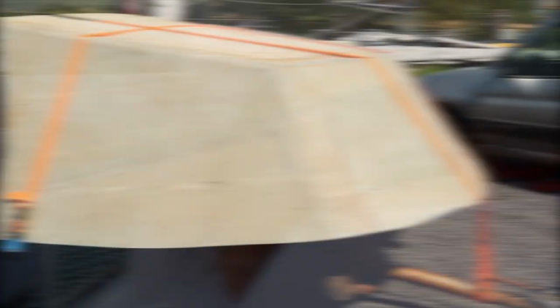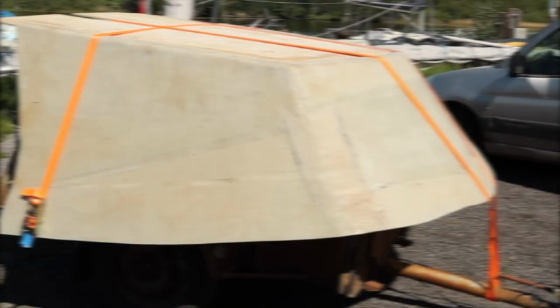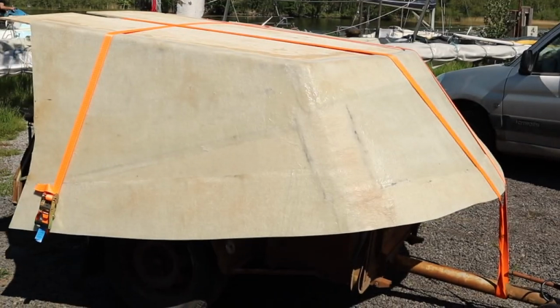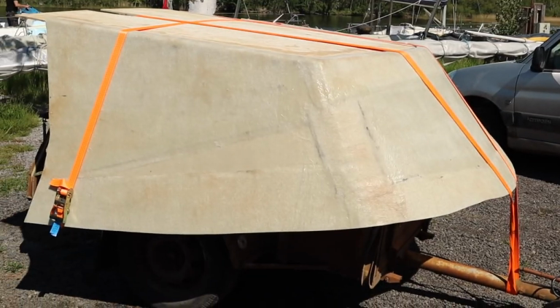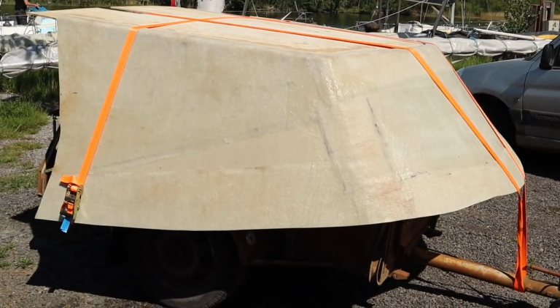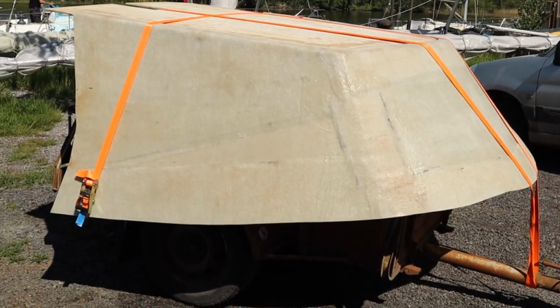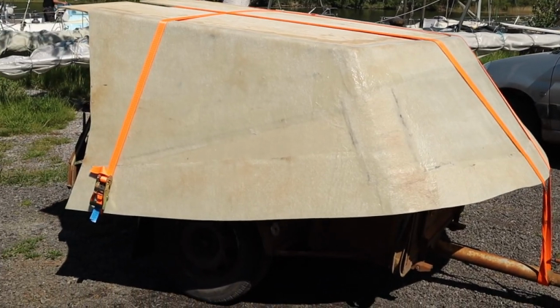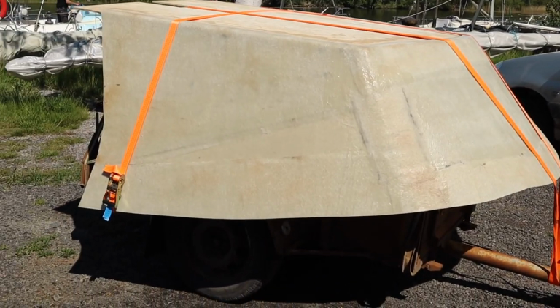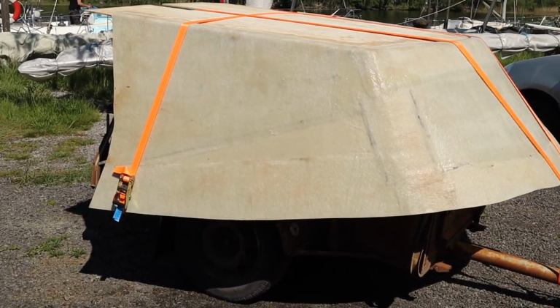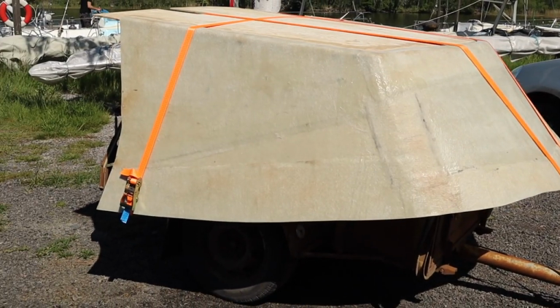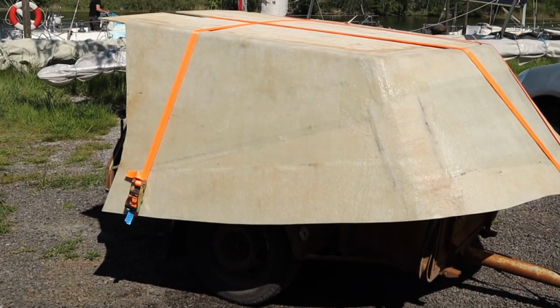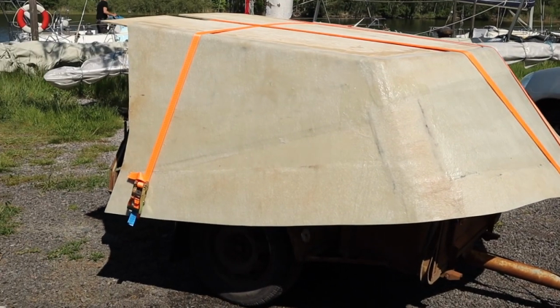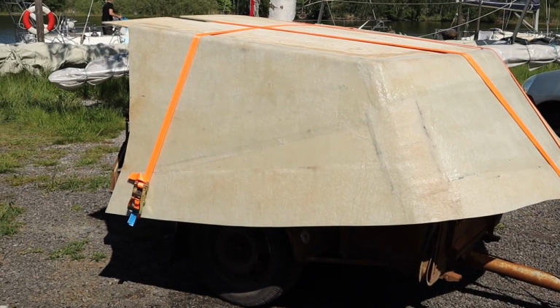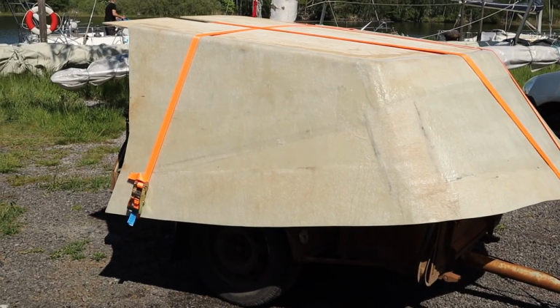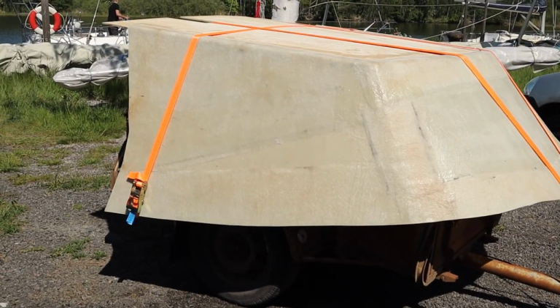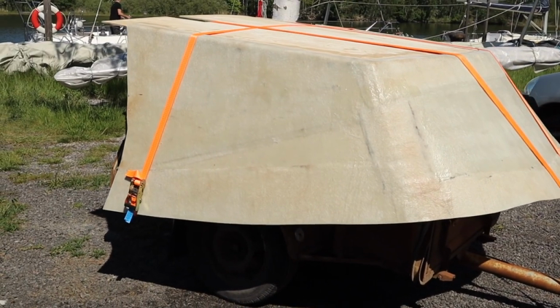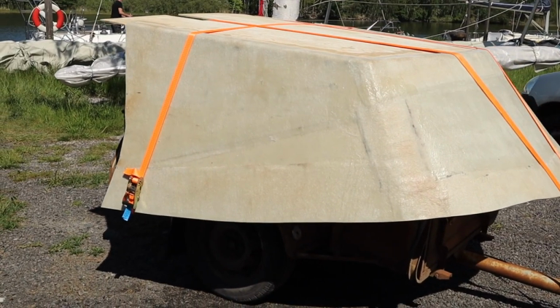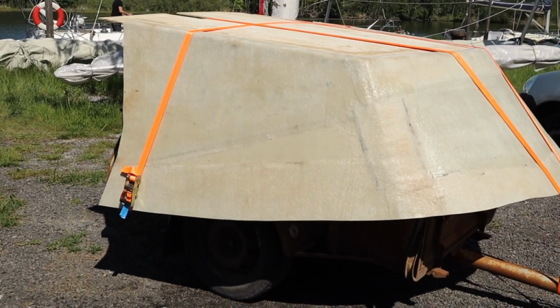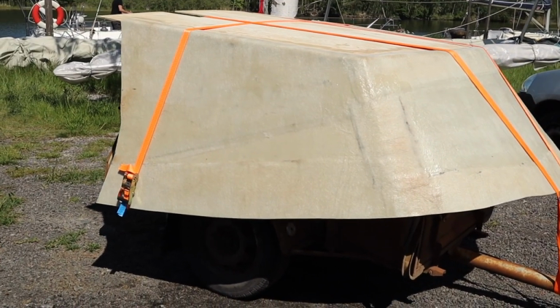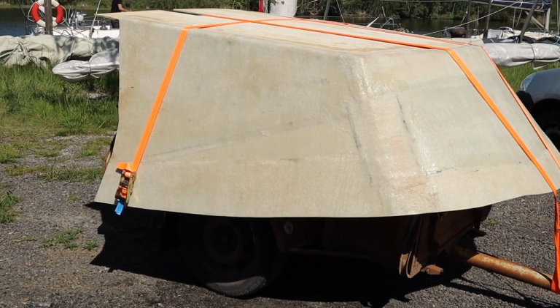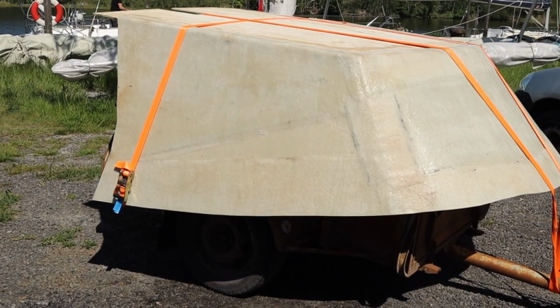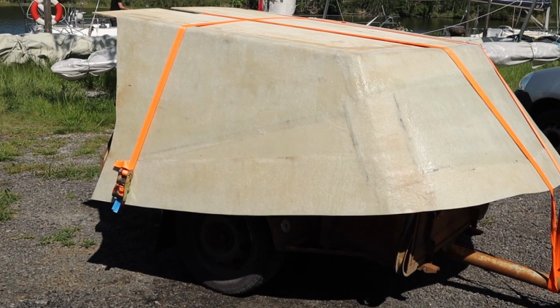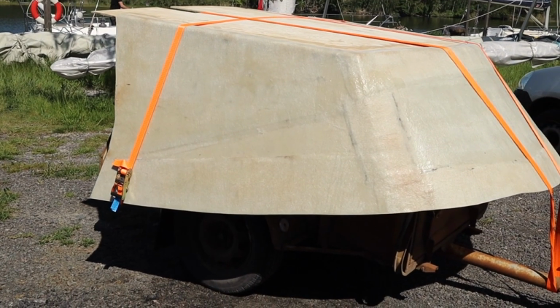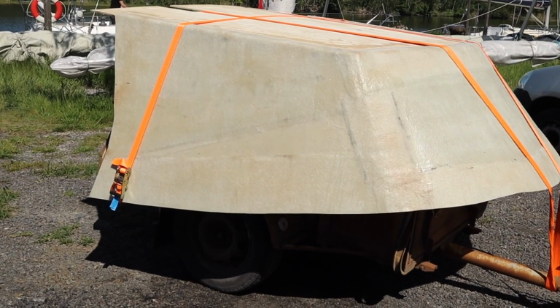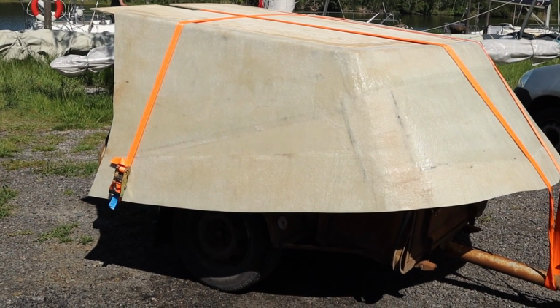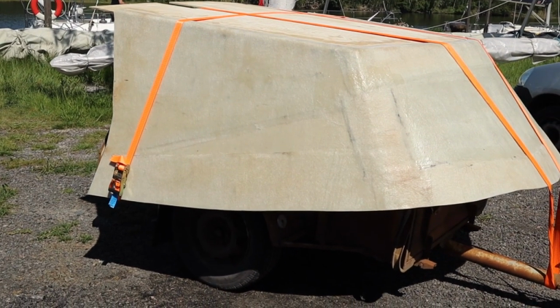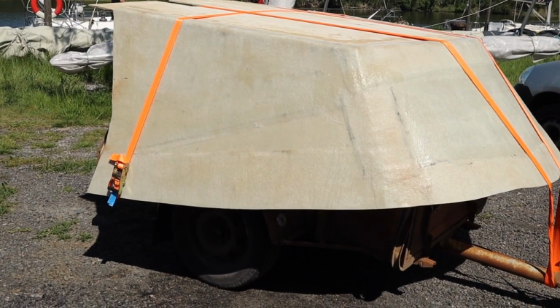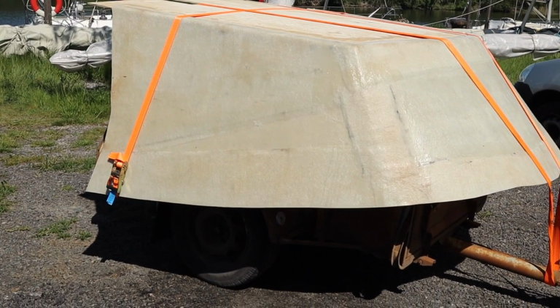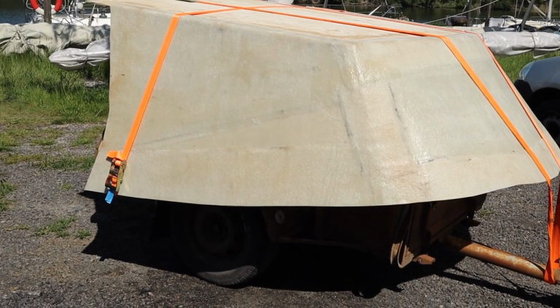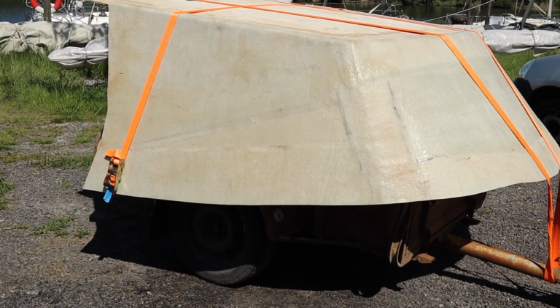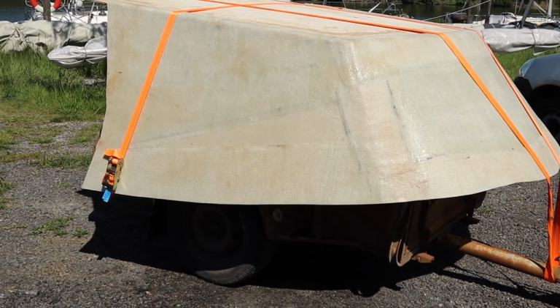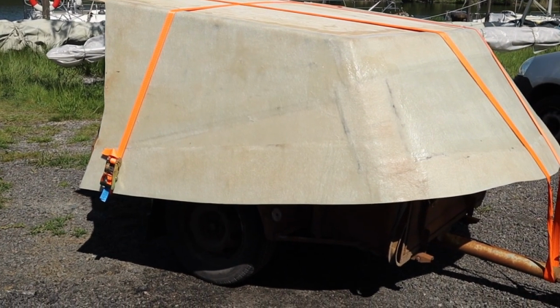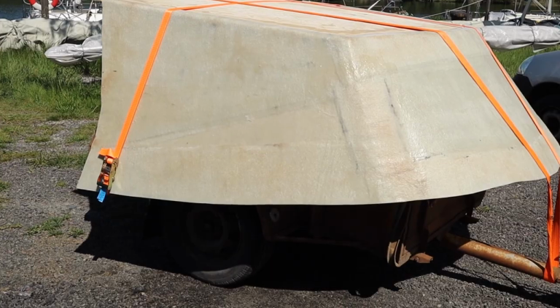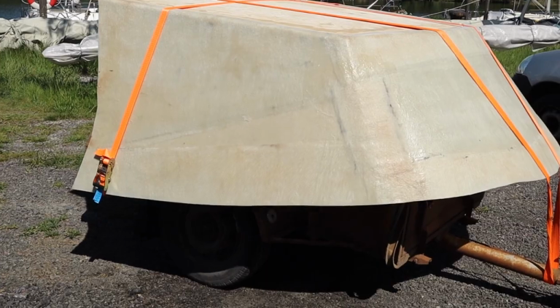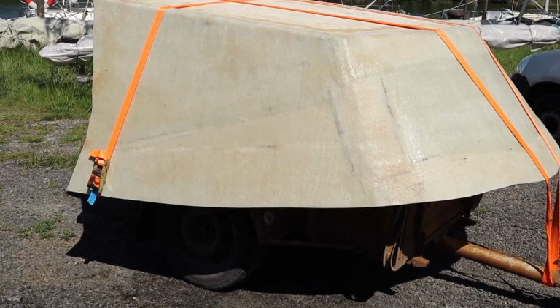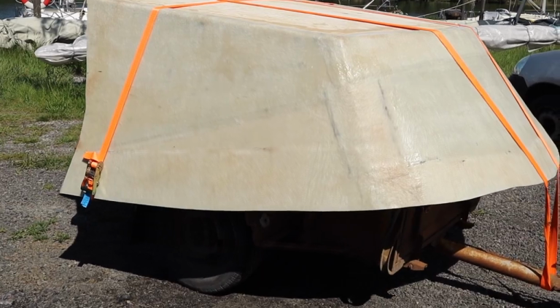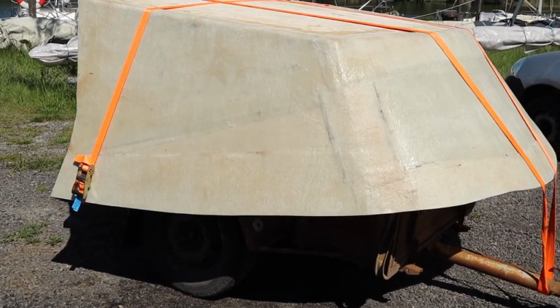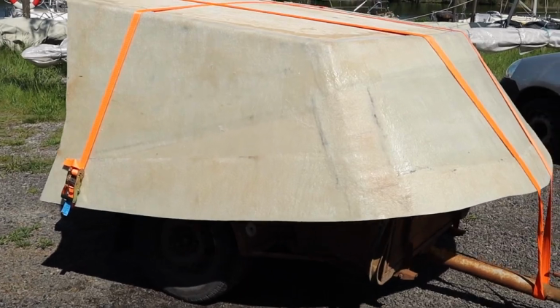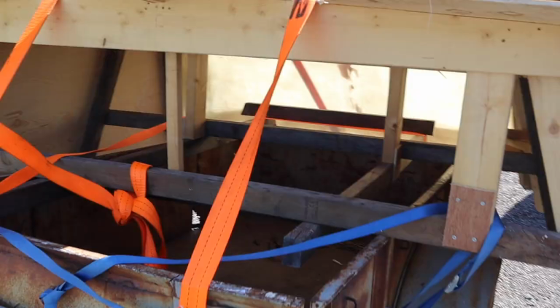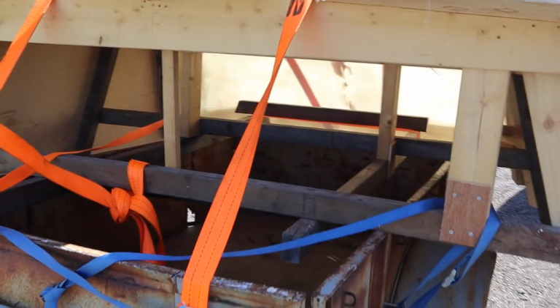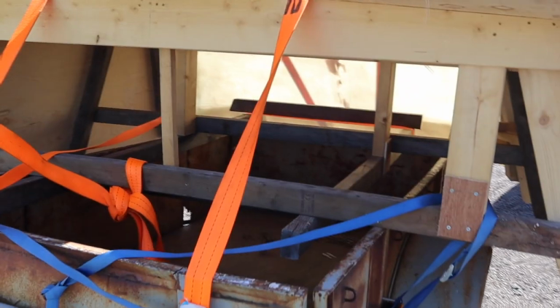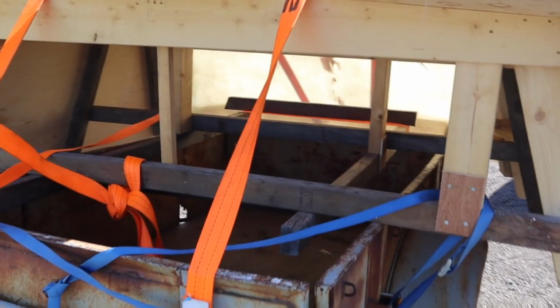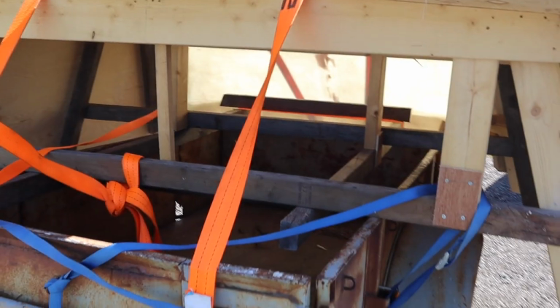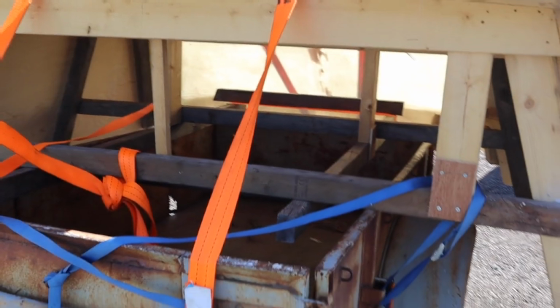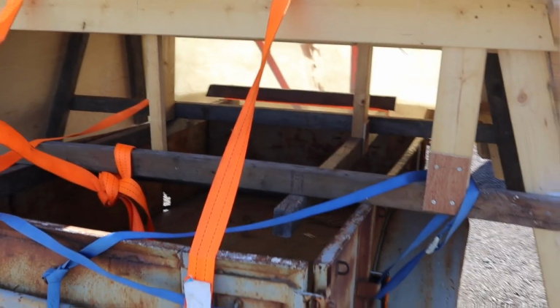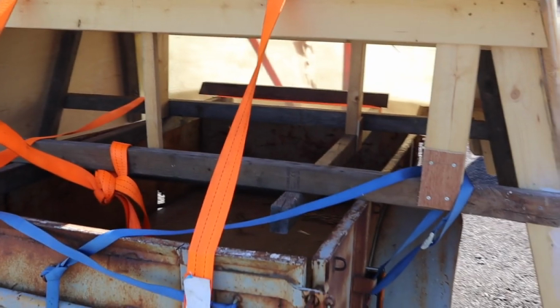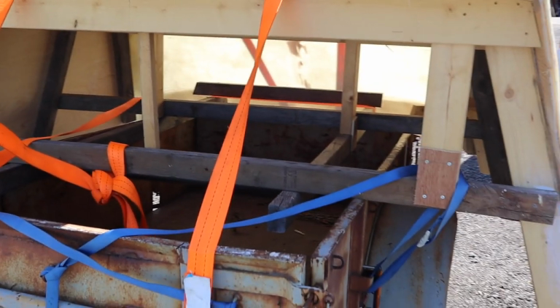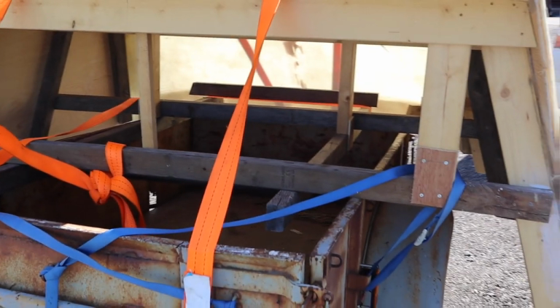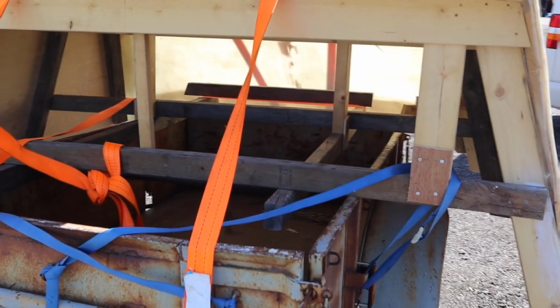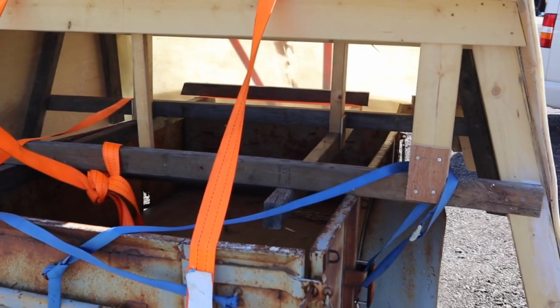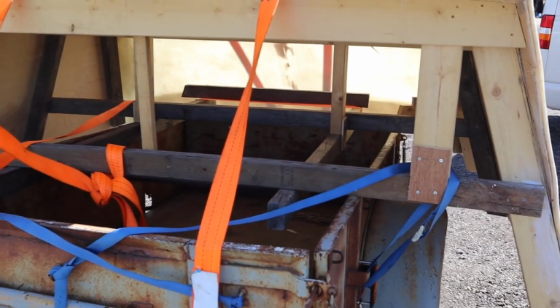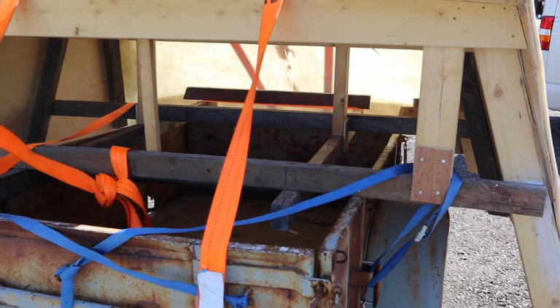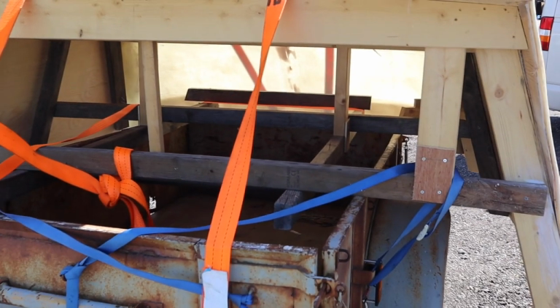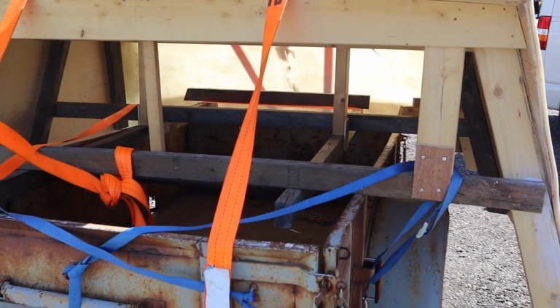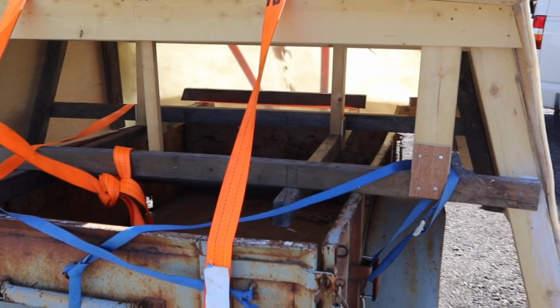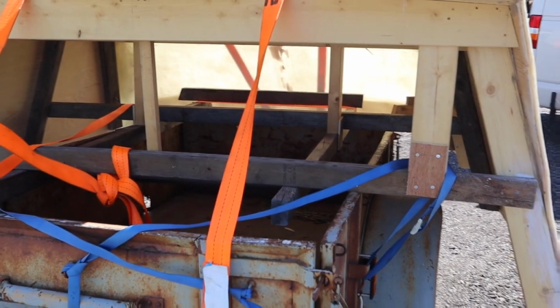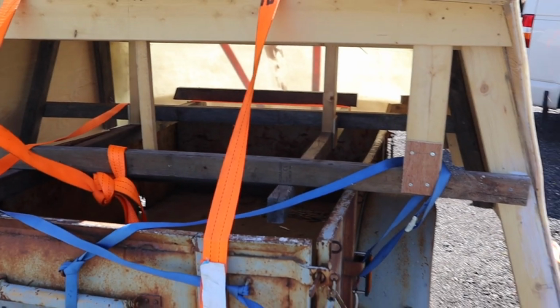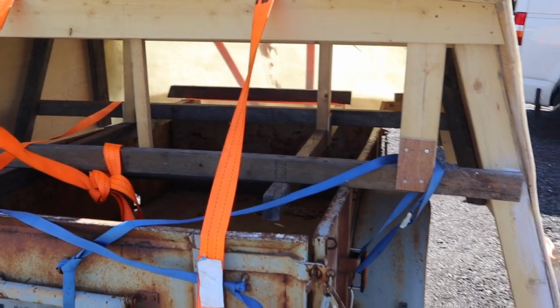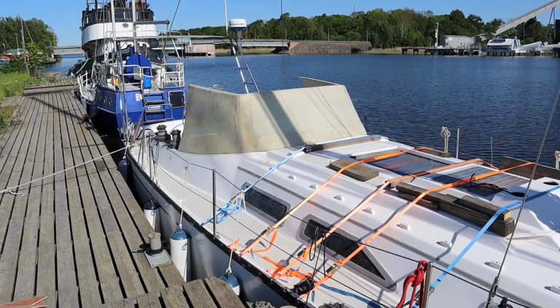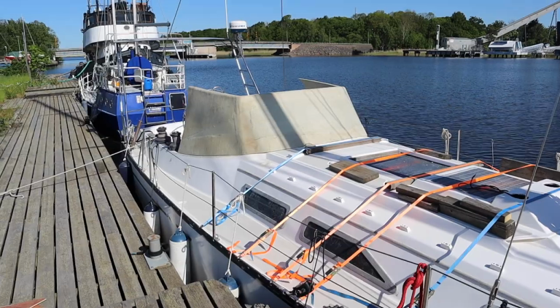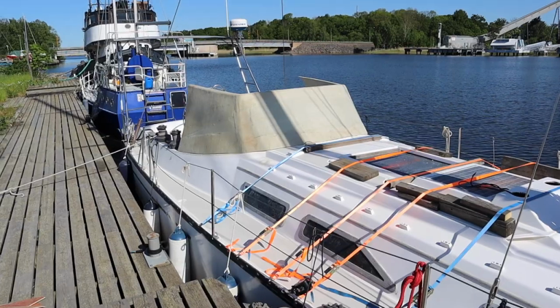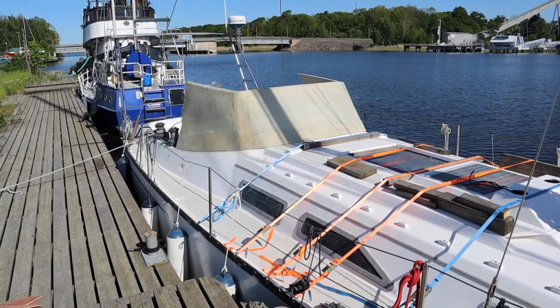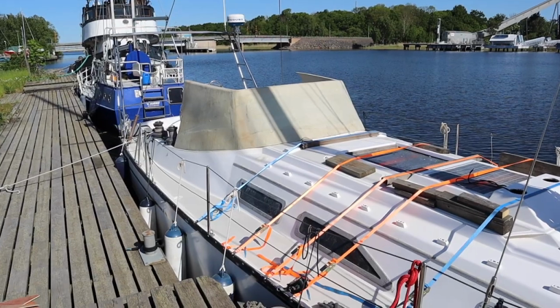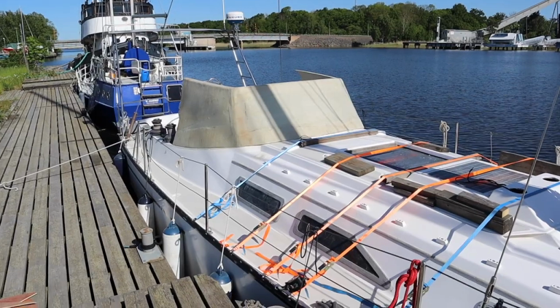We saved the model so we could transport the dodger safely on the trailer between our home and the boat.